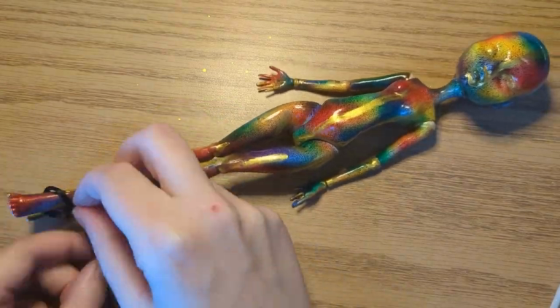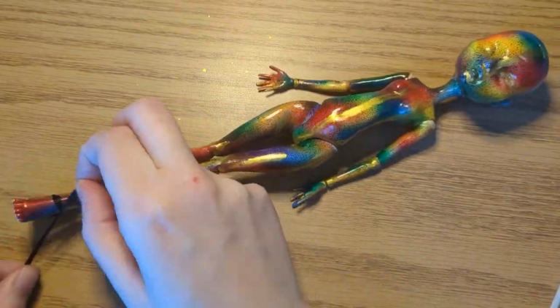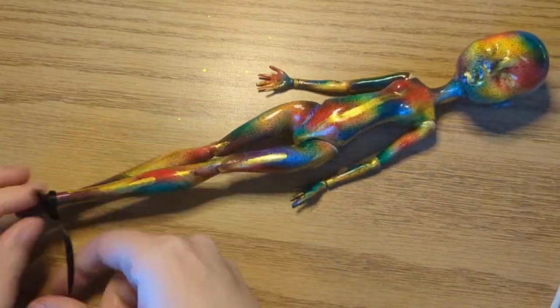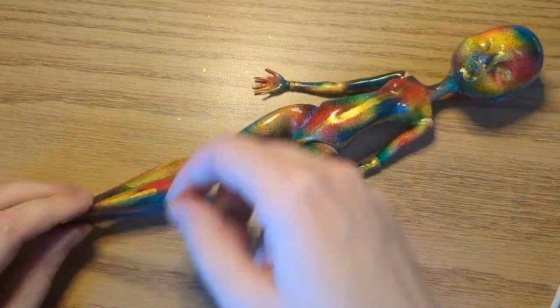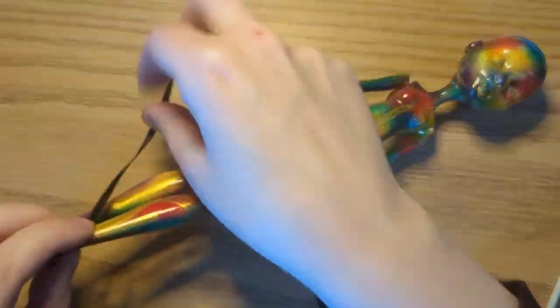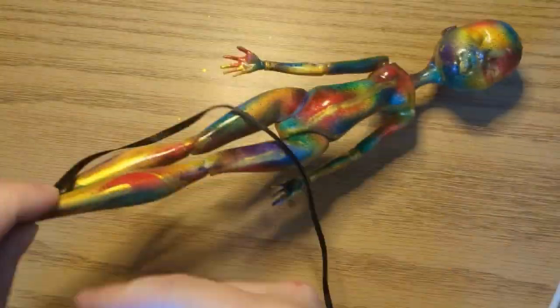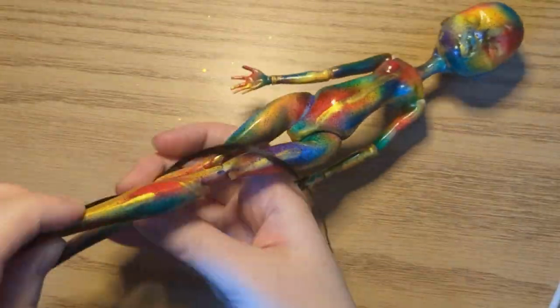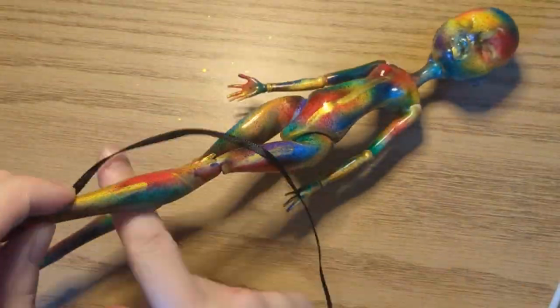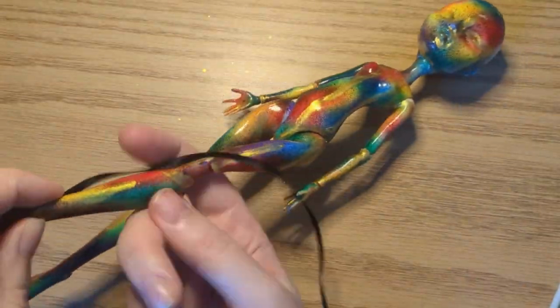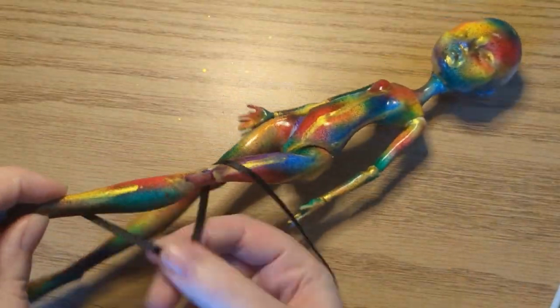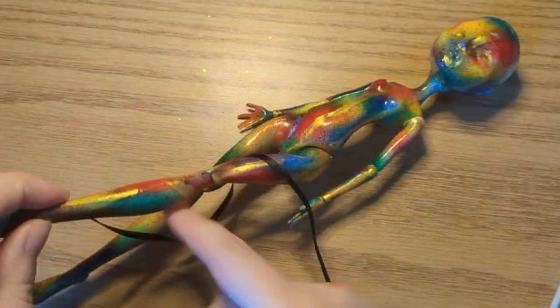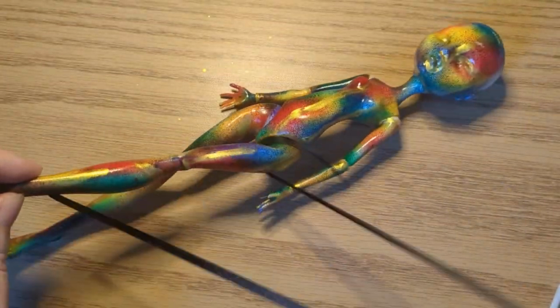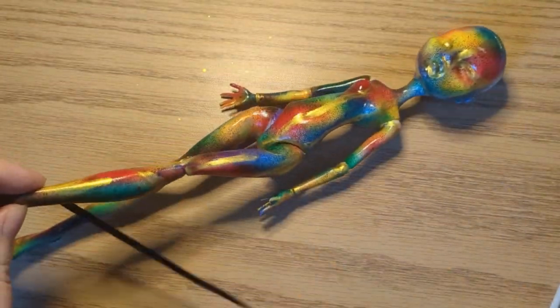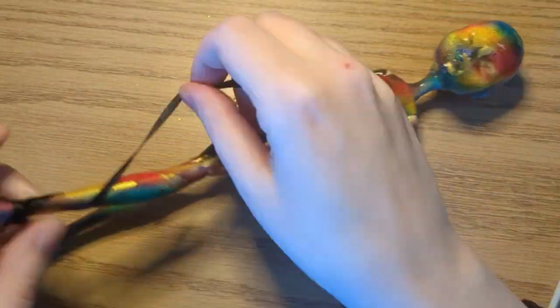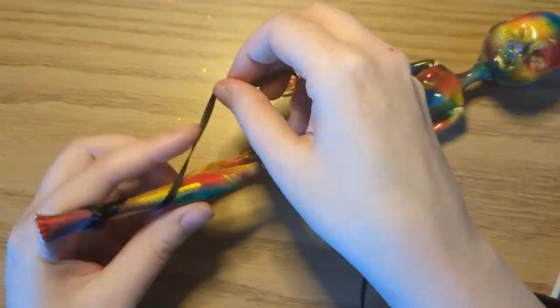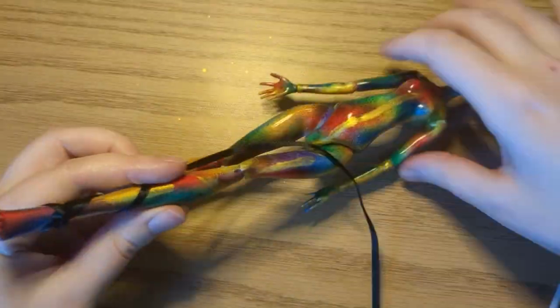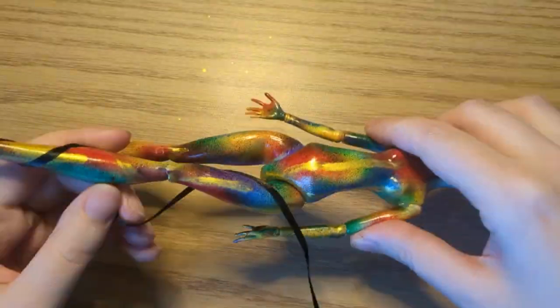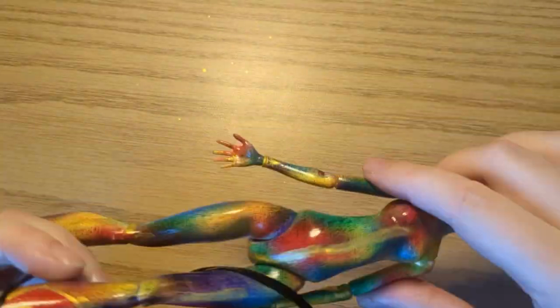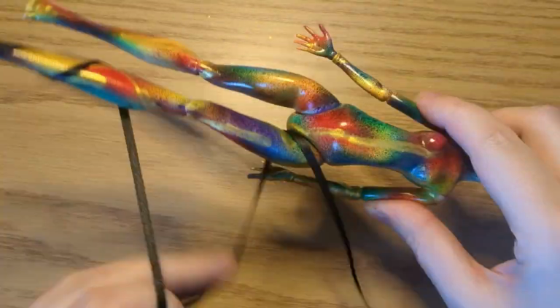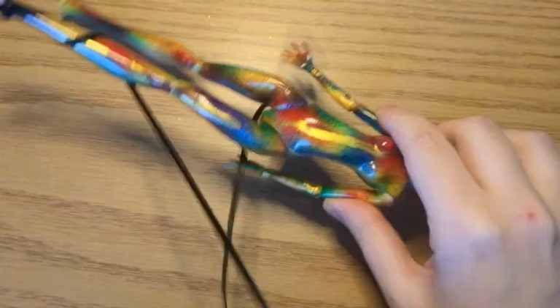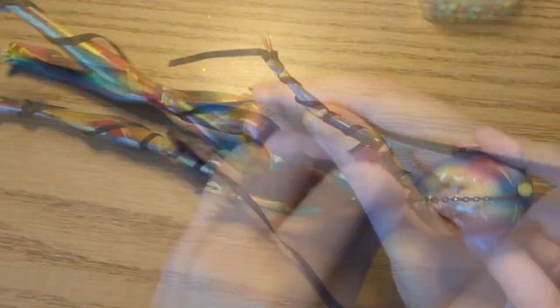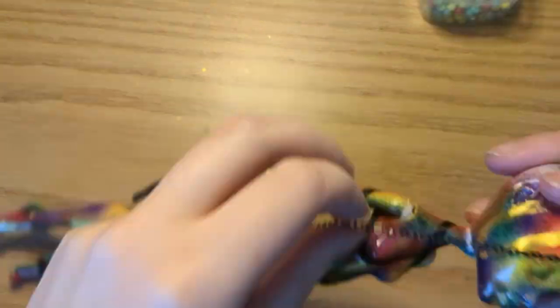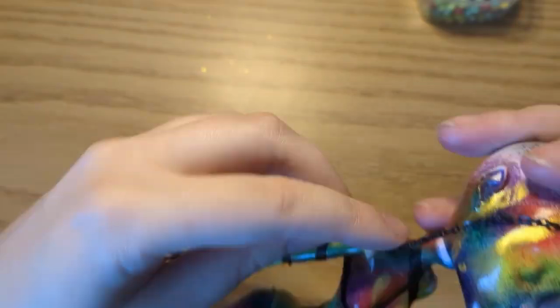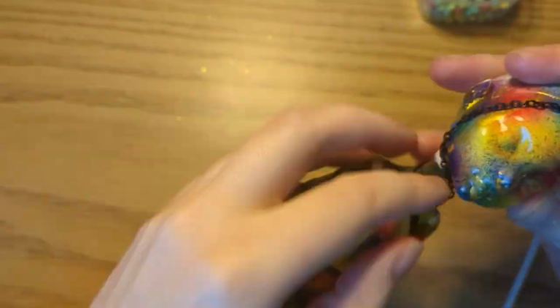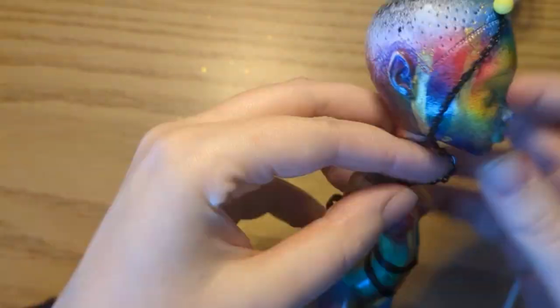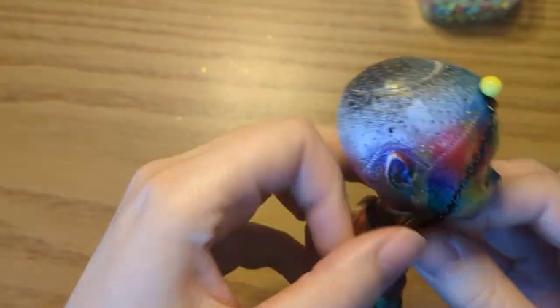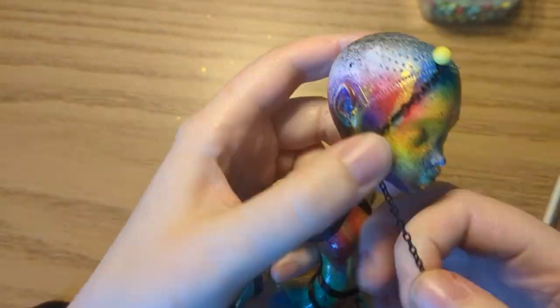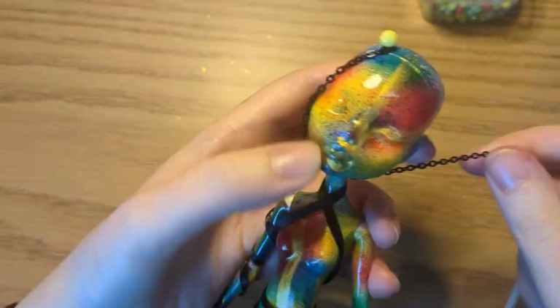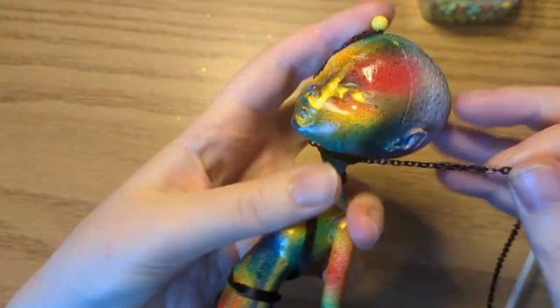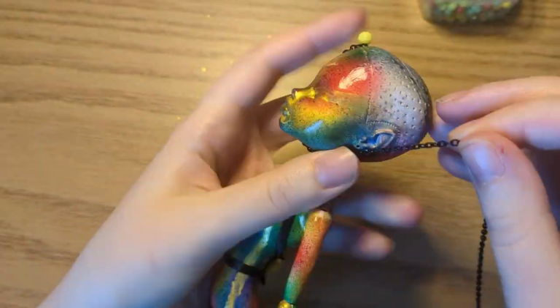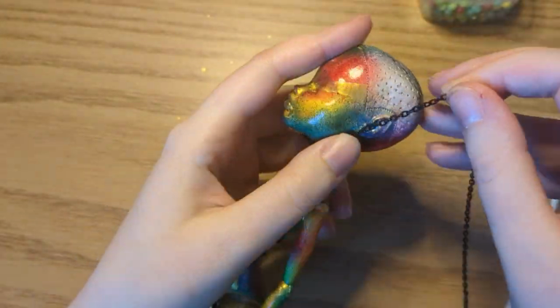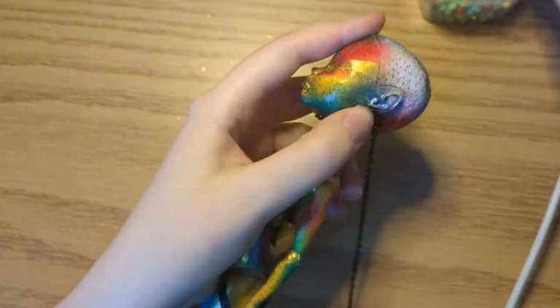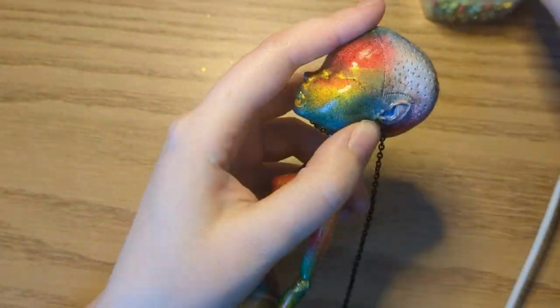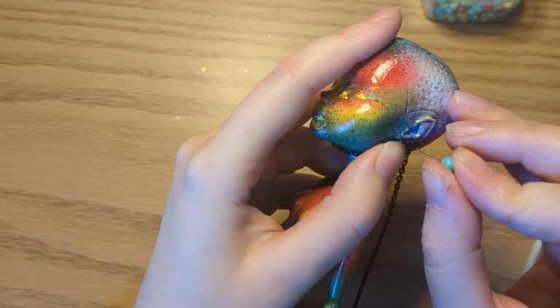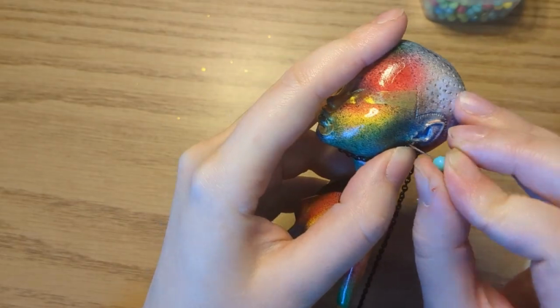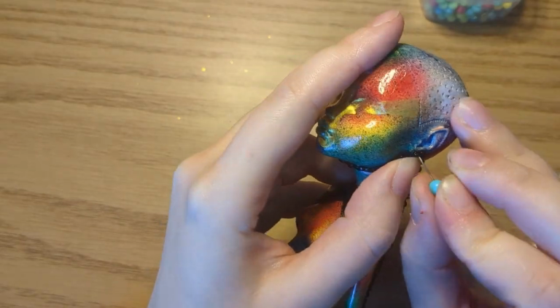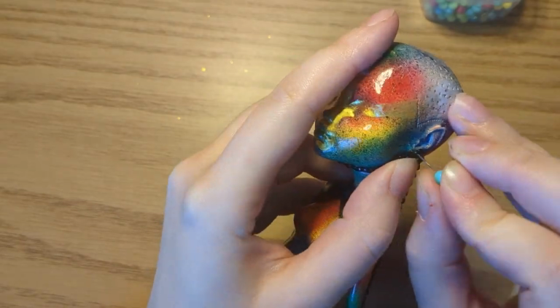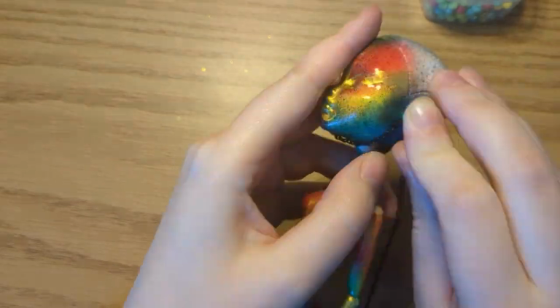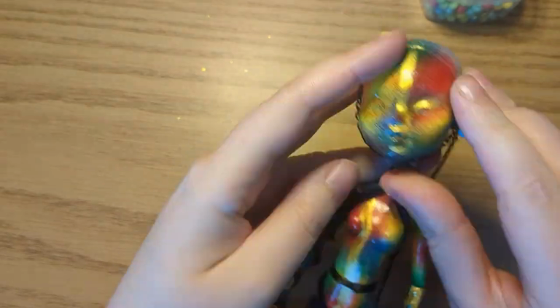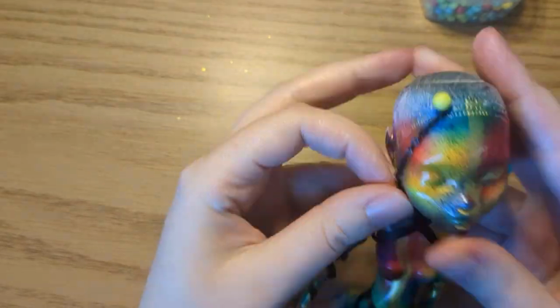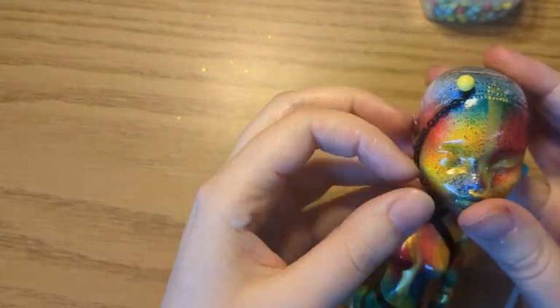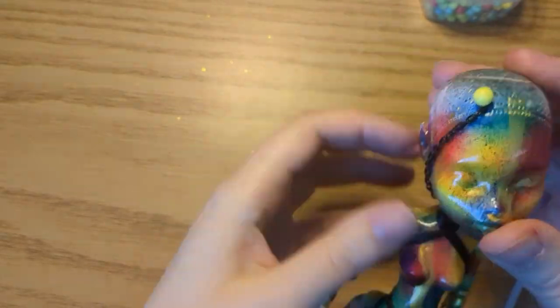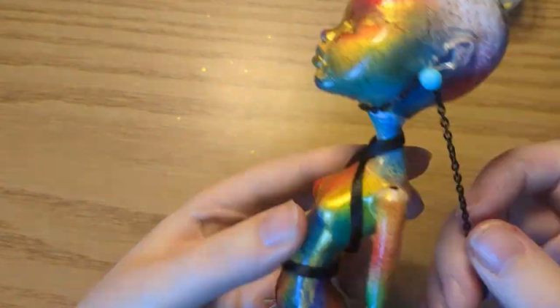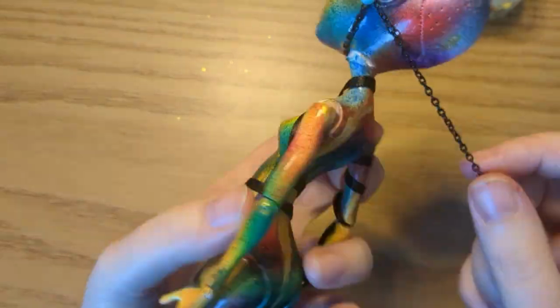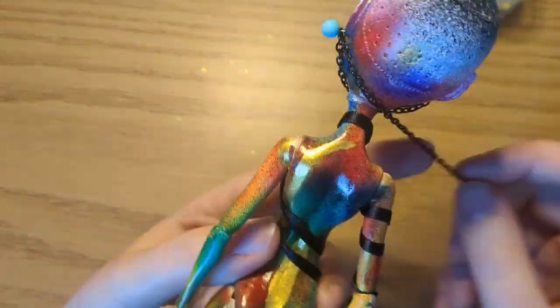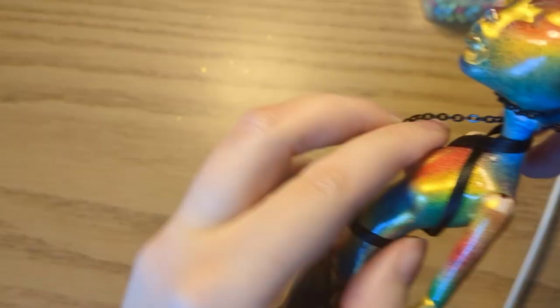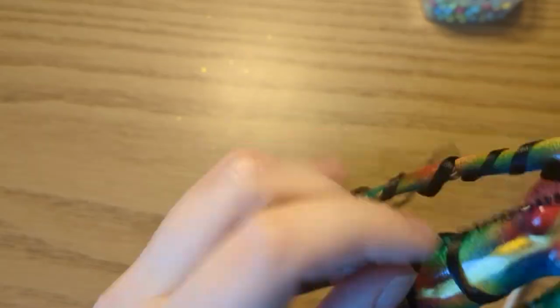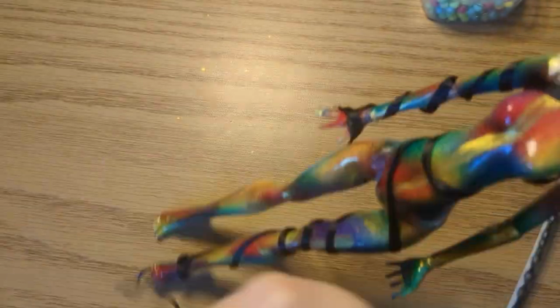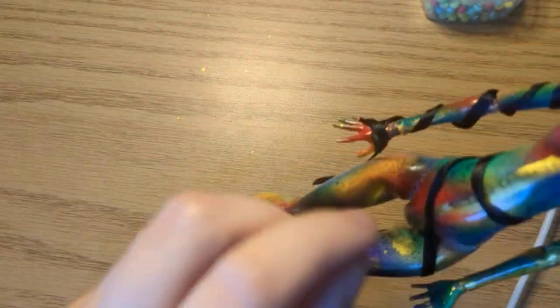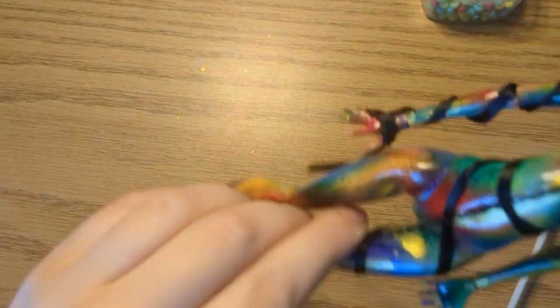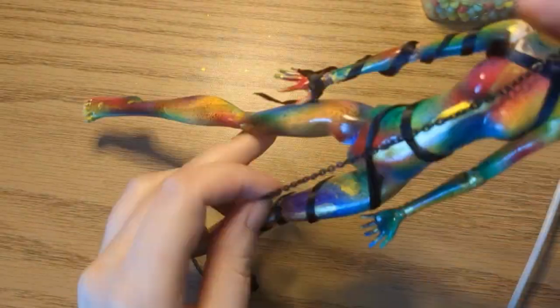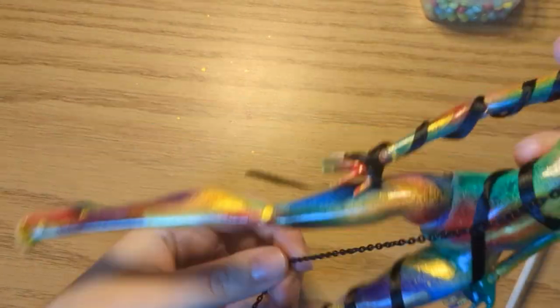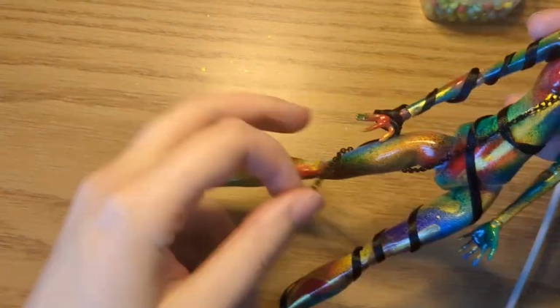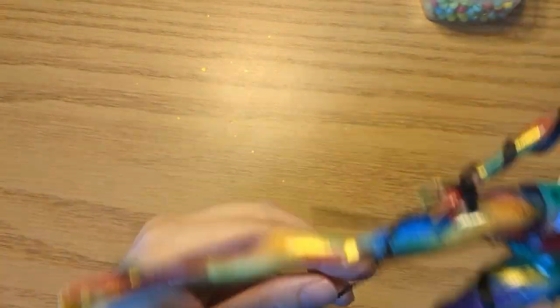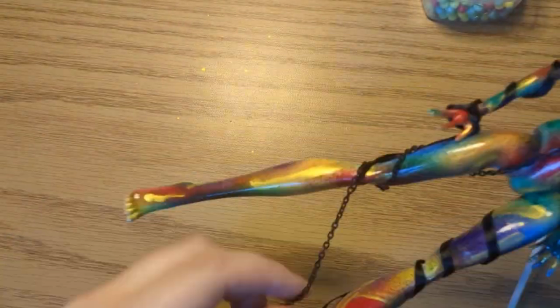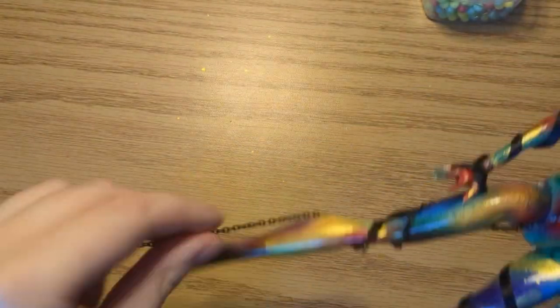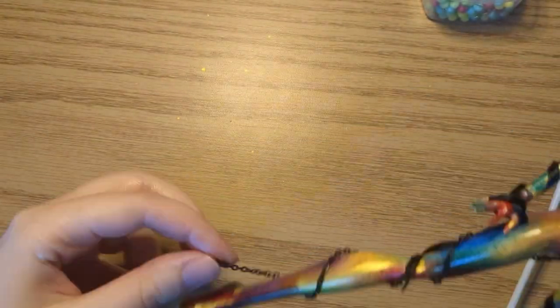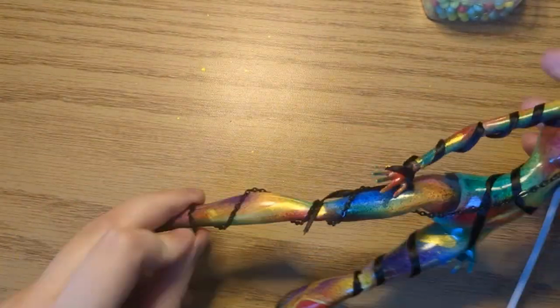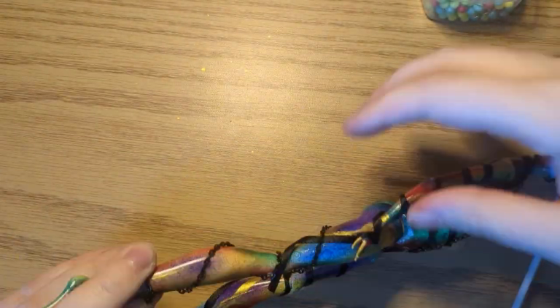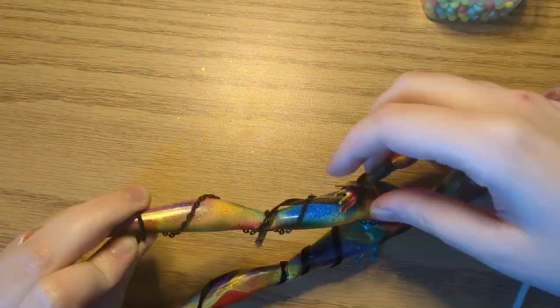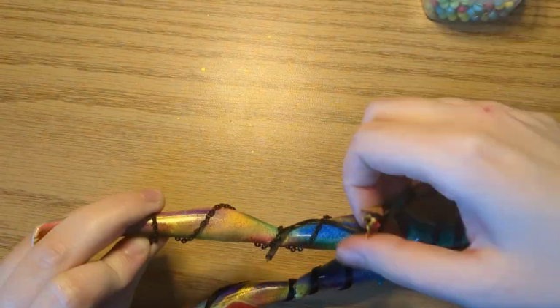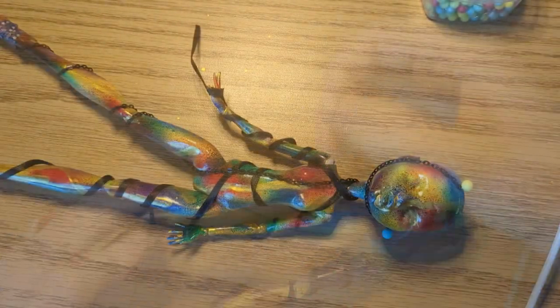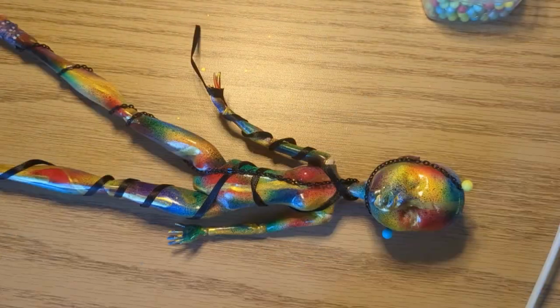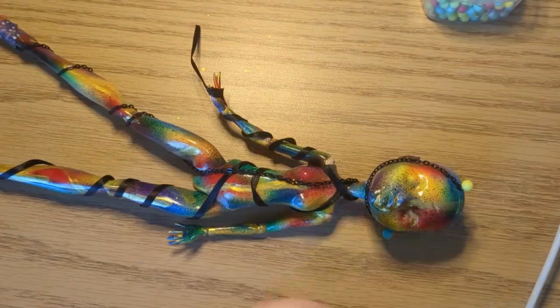I covered her body with various materials — ribbon, laces, washi tape, and even chains — to make an interesting pattern.